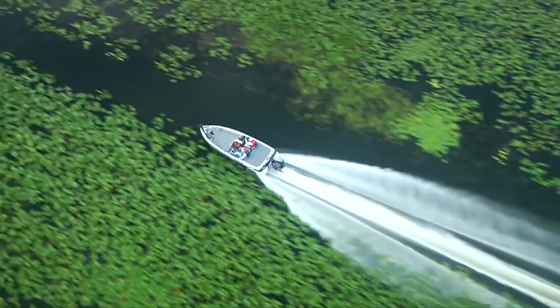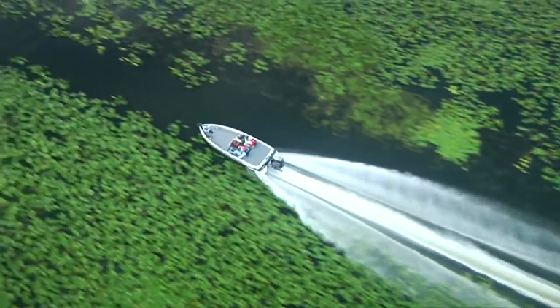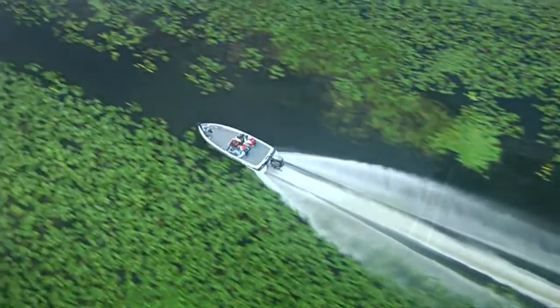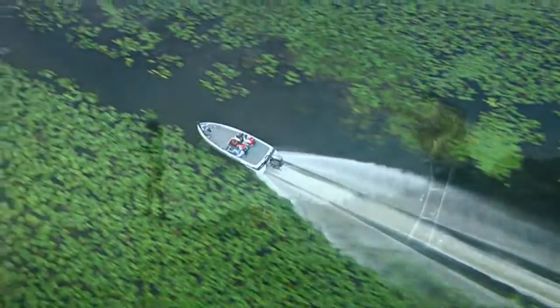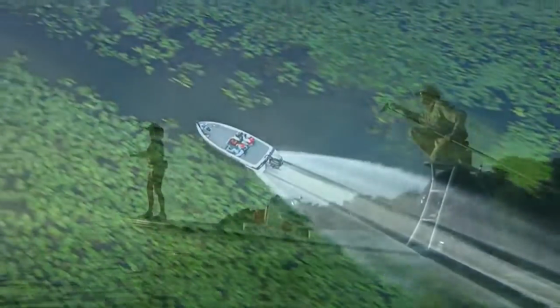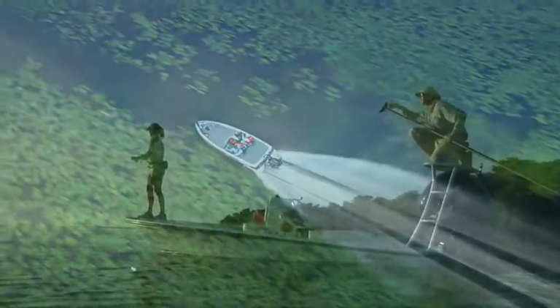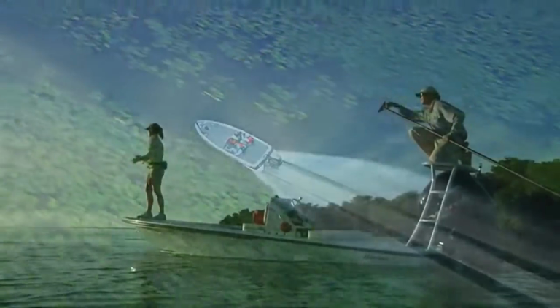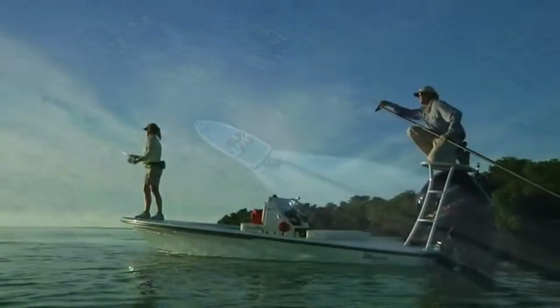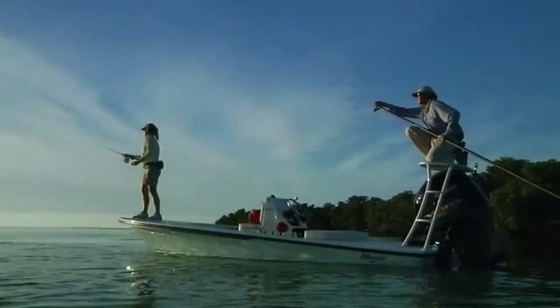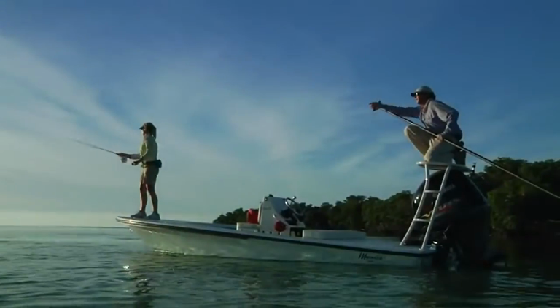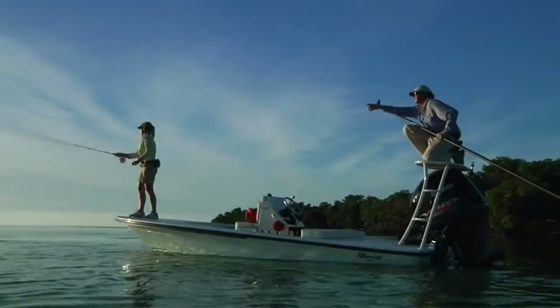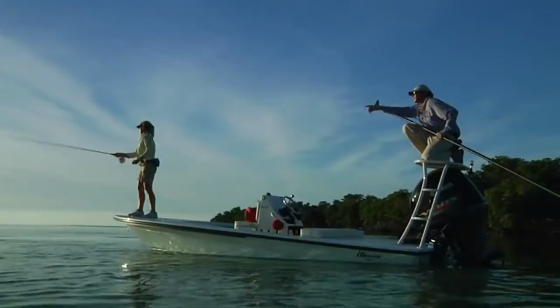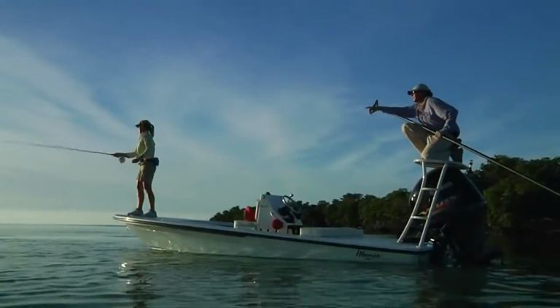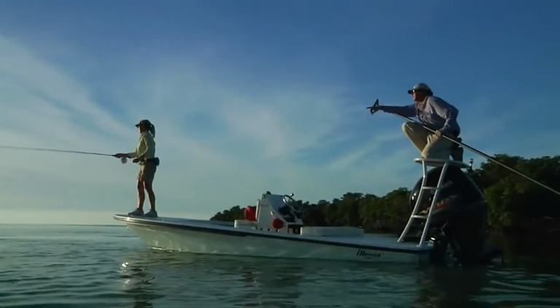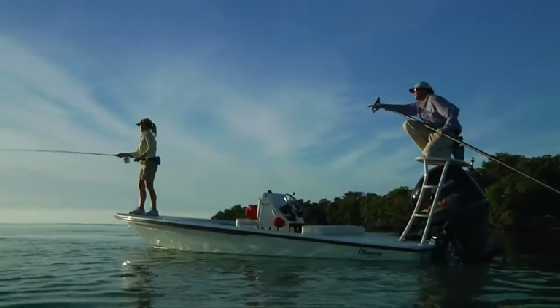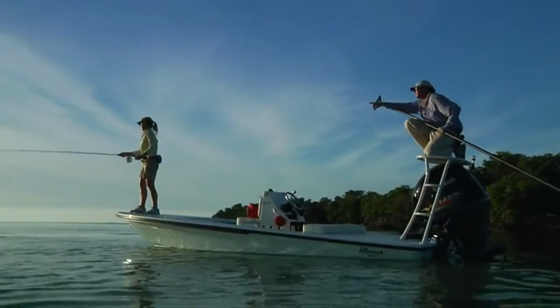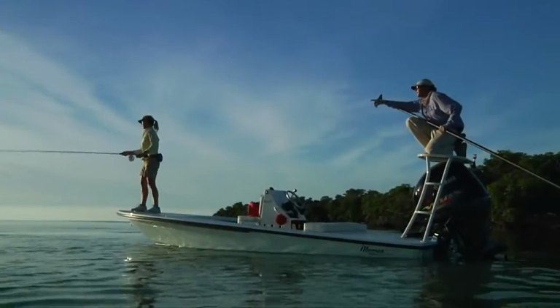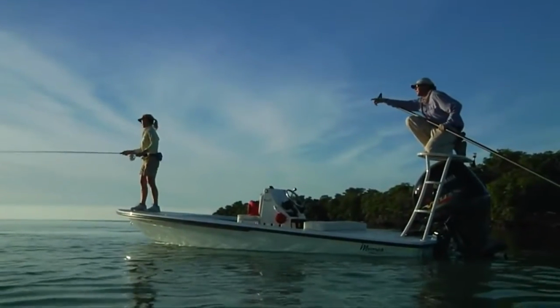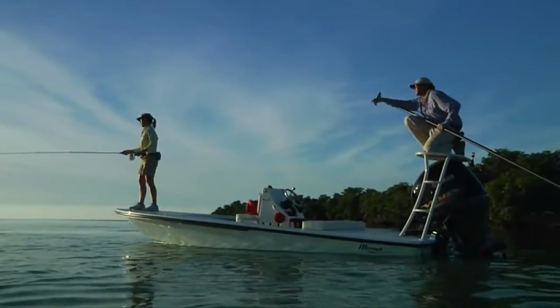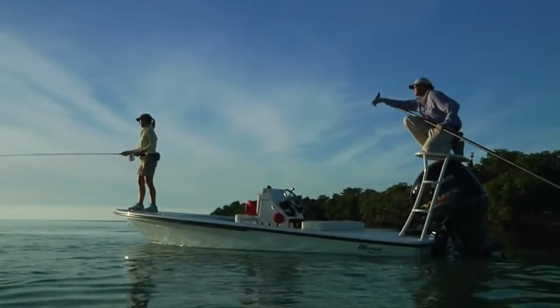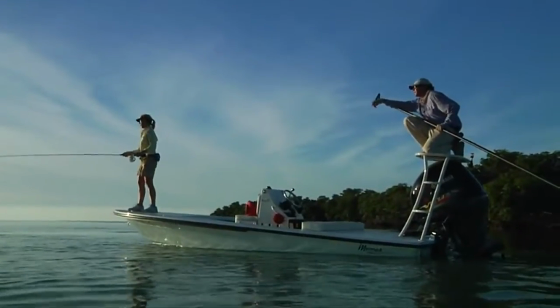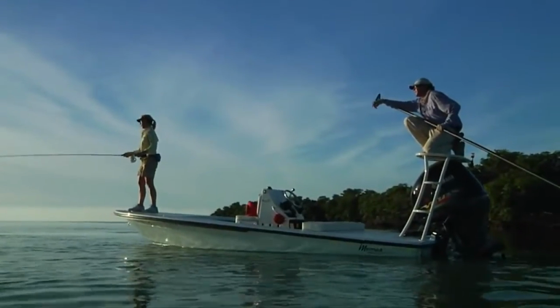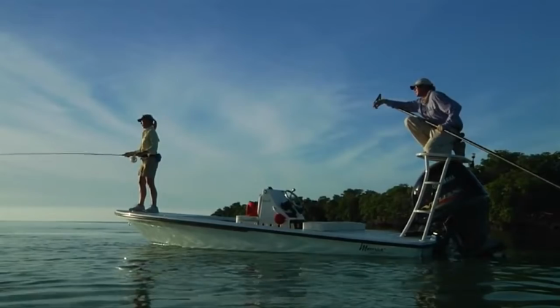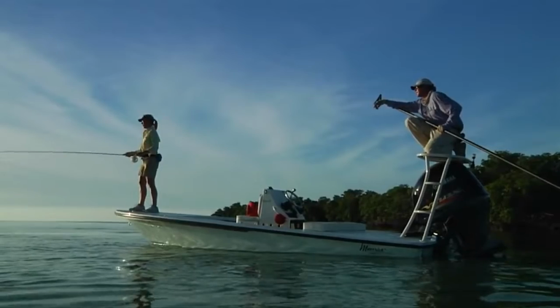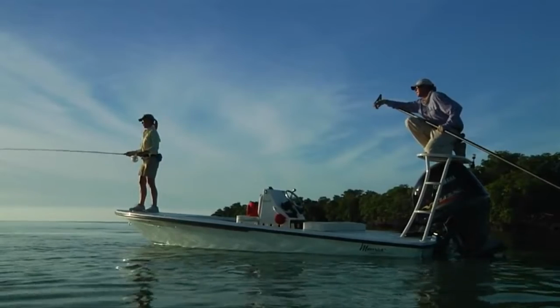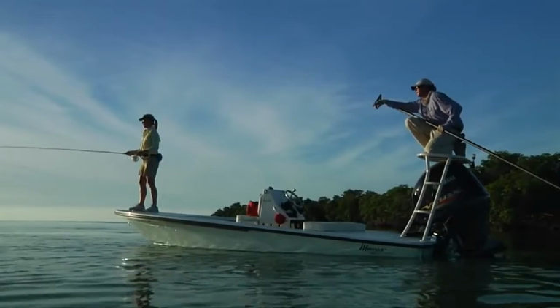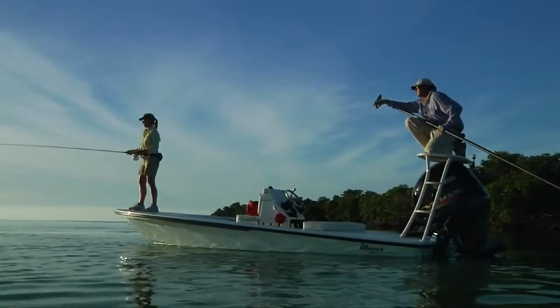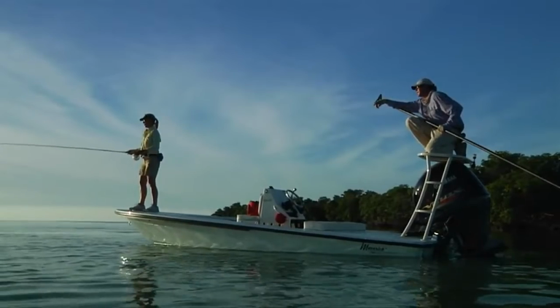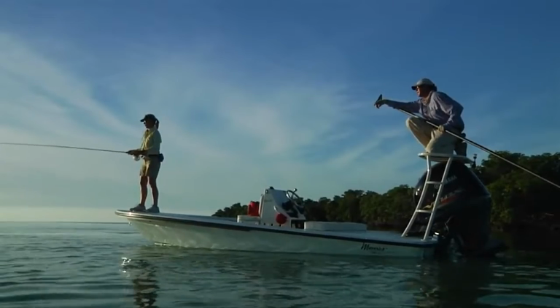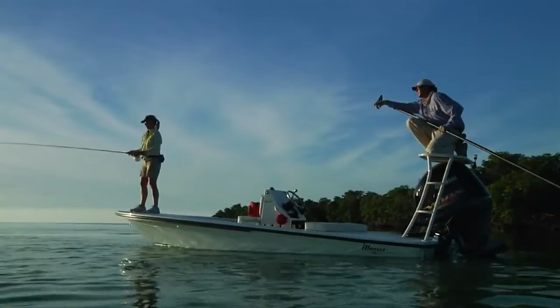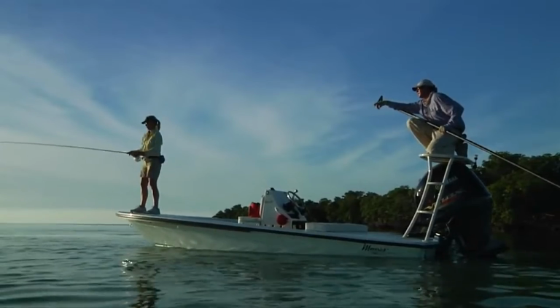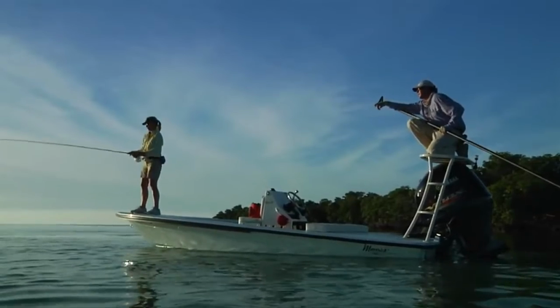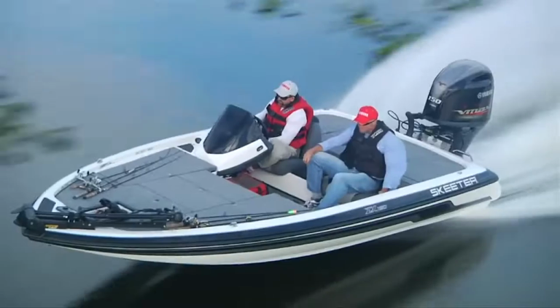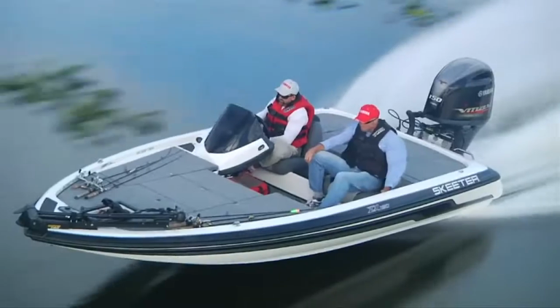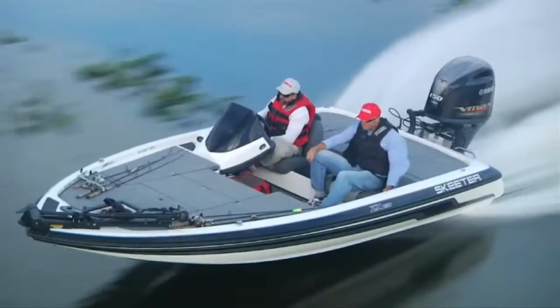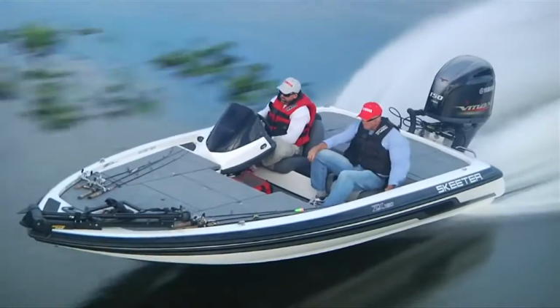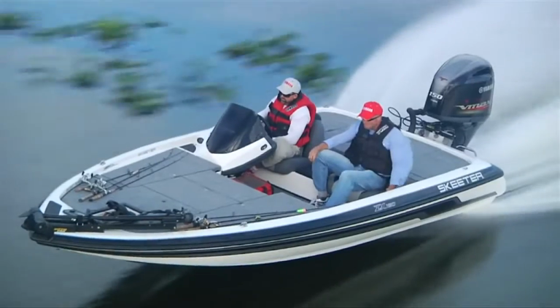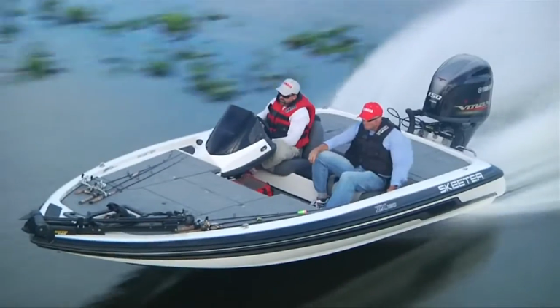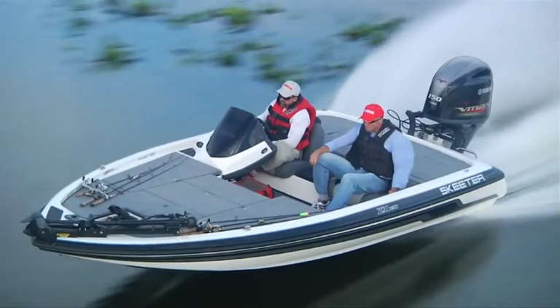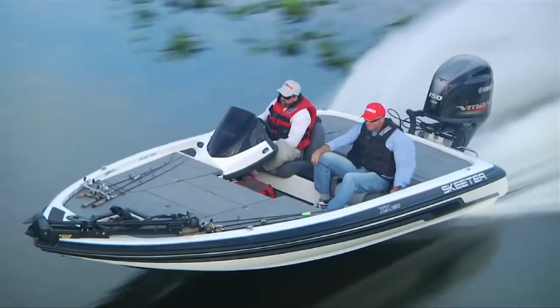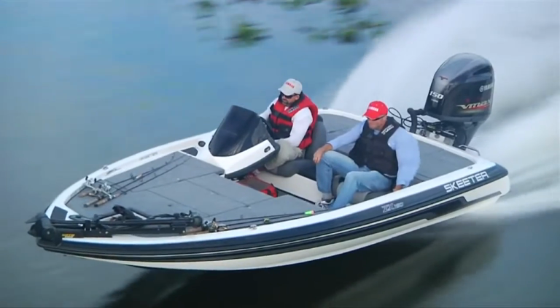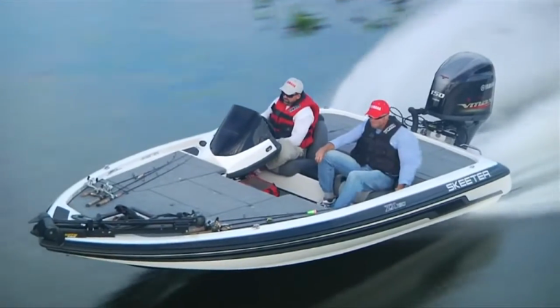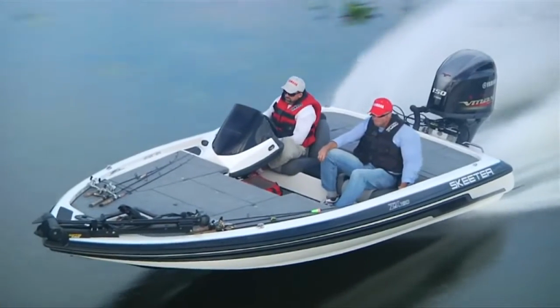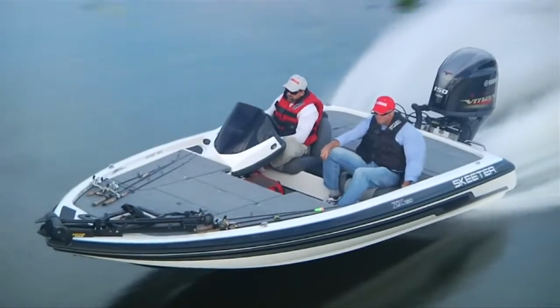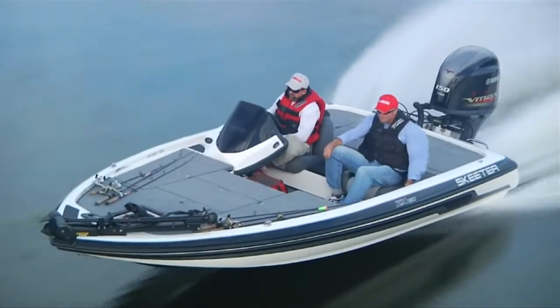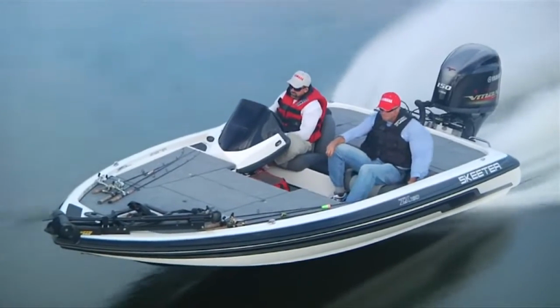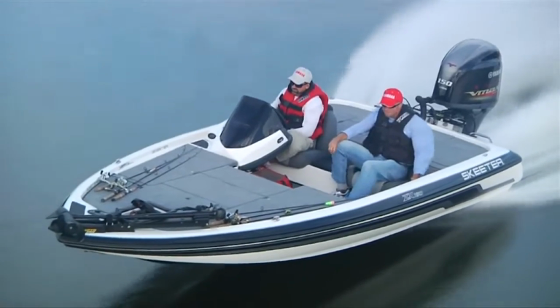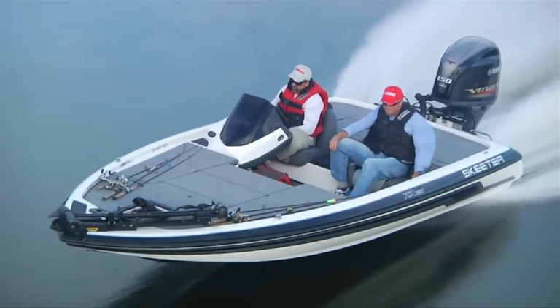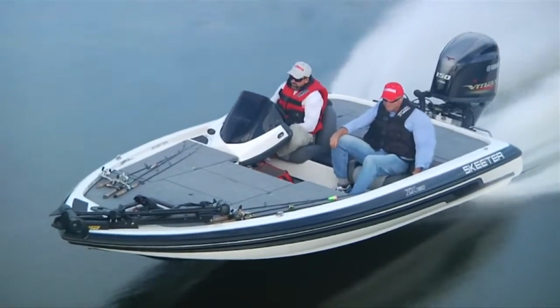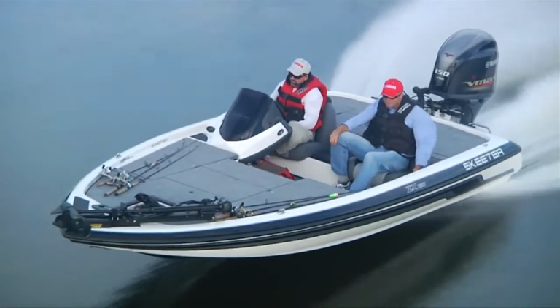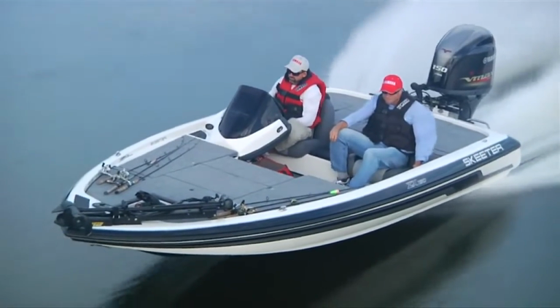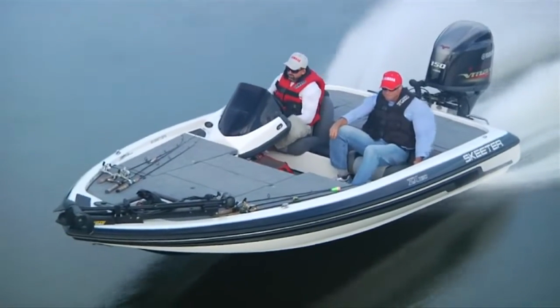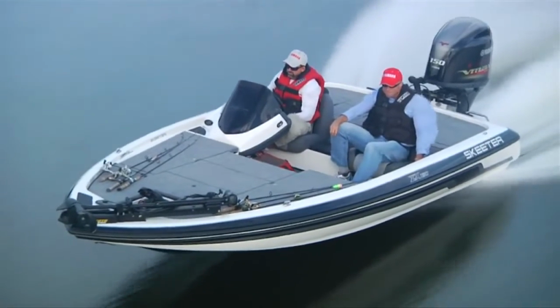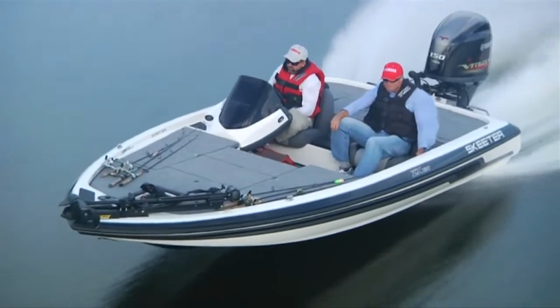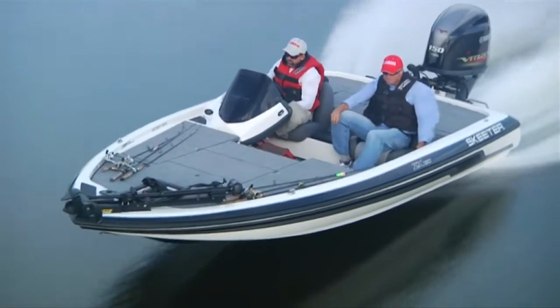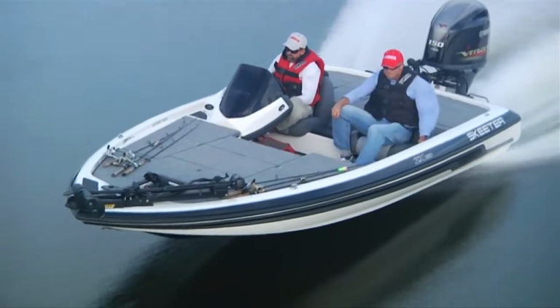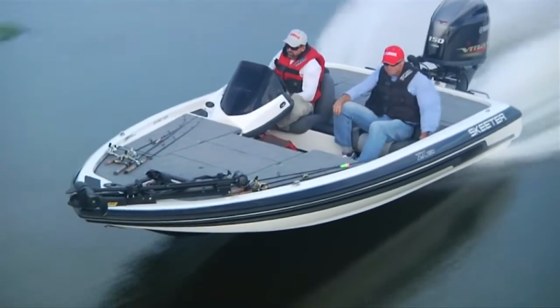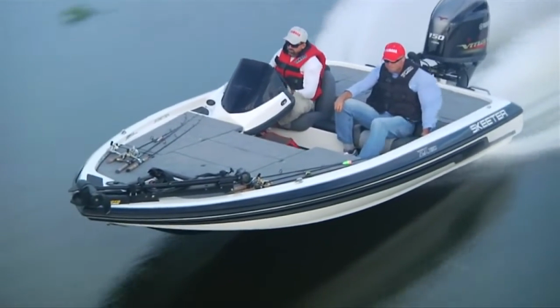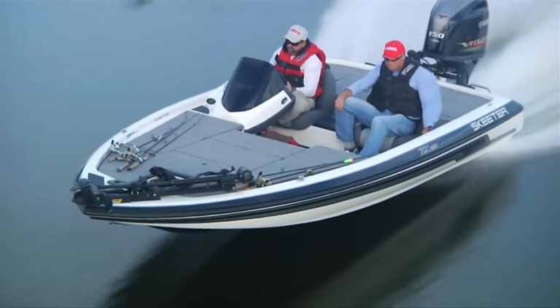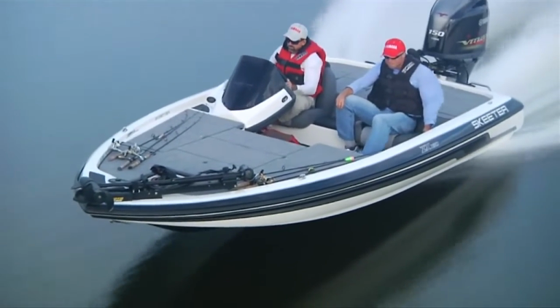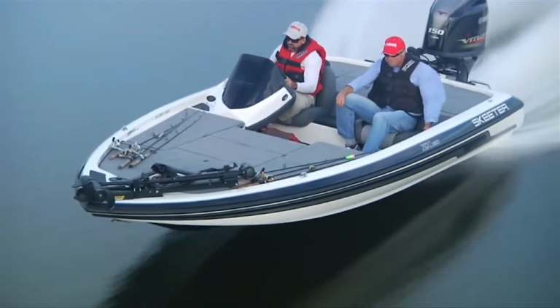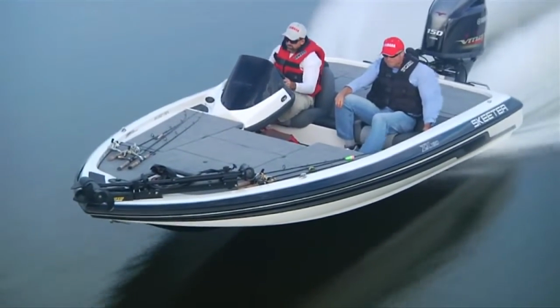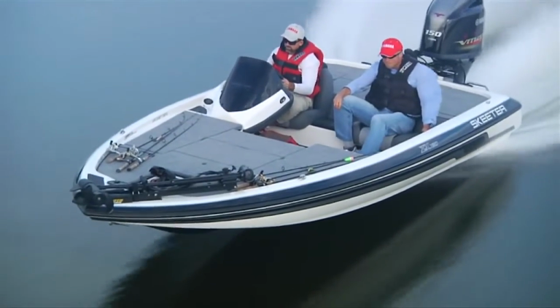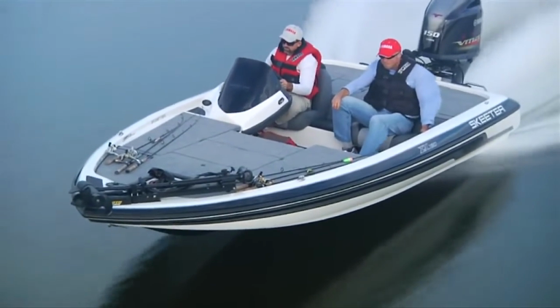On a bass boat, flats boat, or other performance hull, the VF150 will deliver the performance you expect.